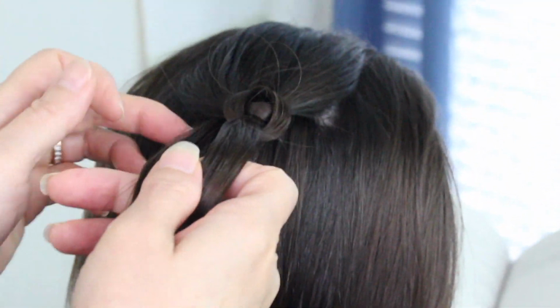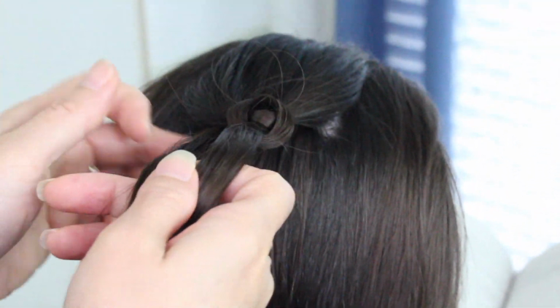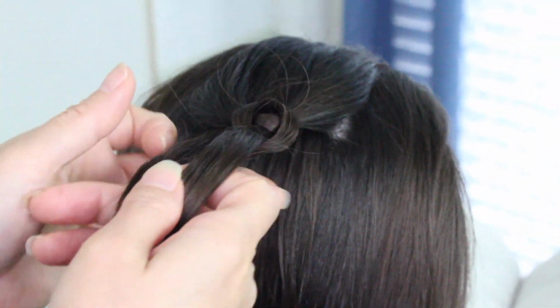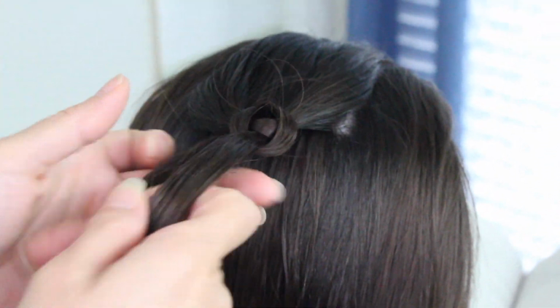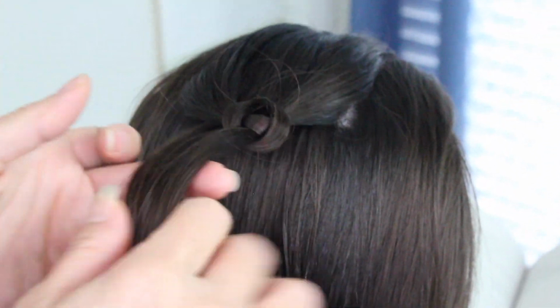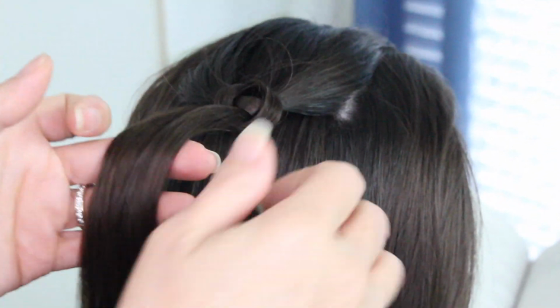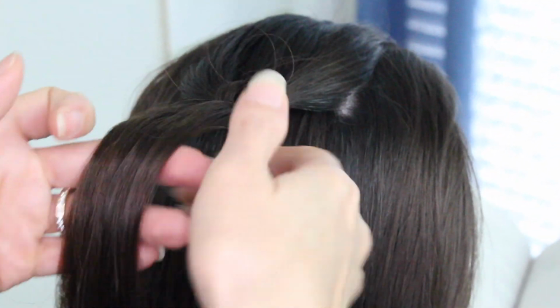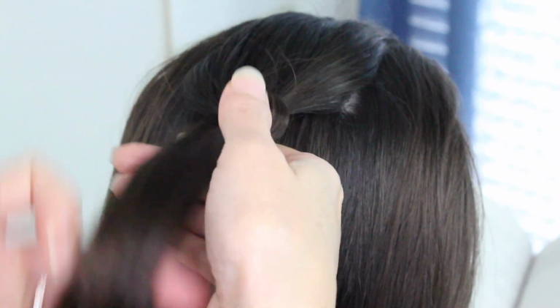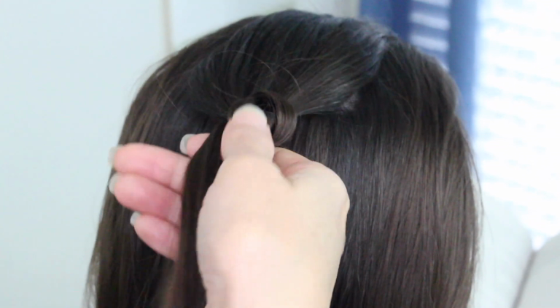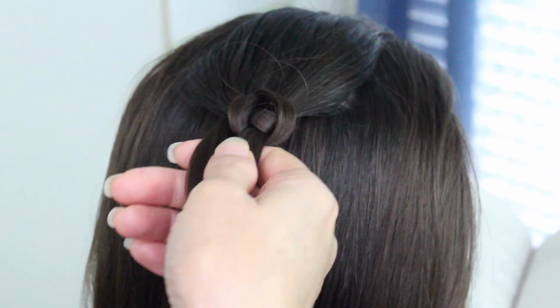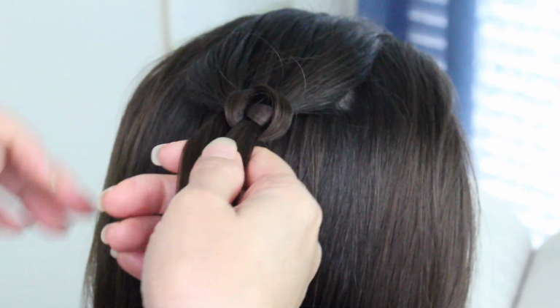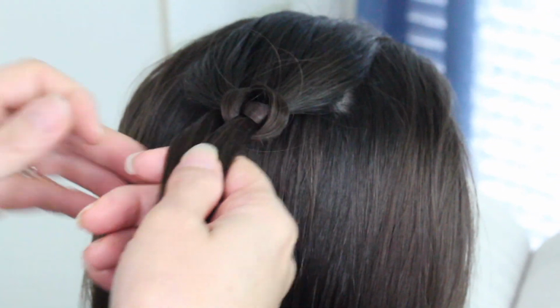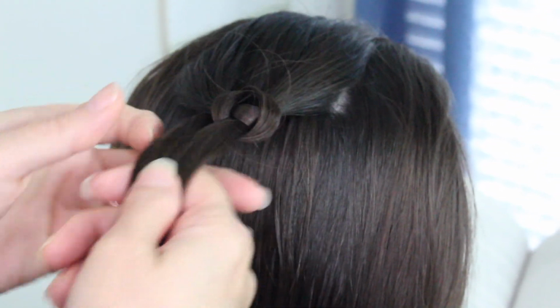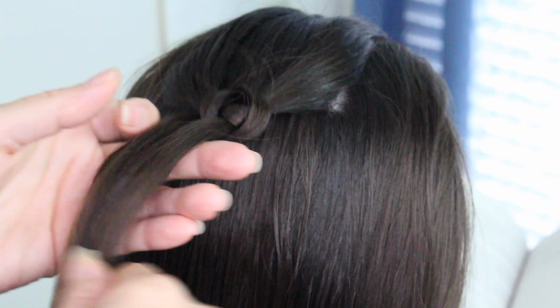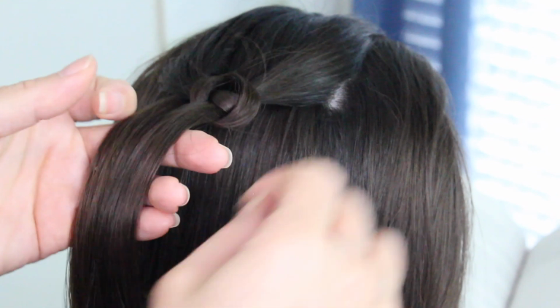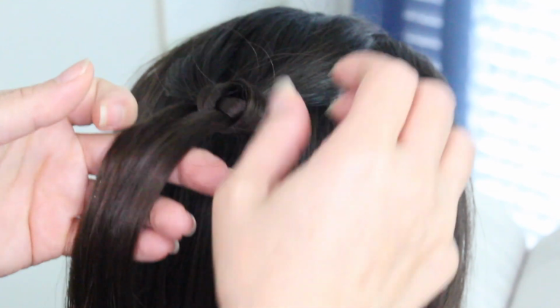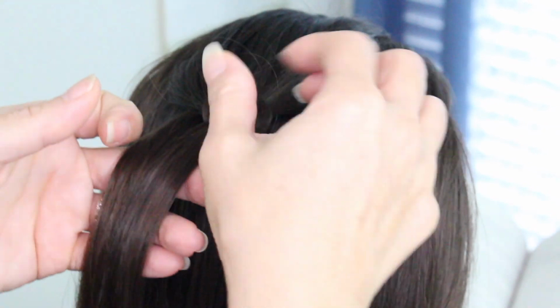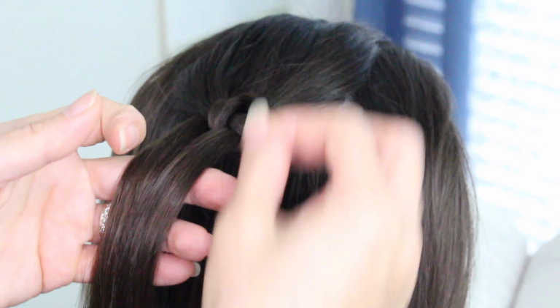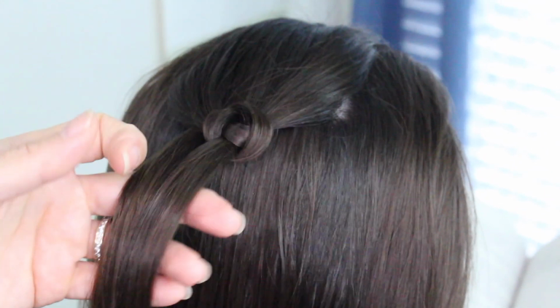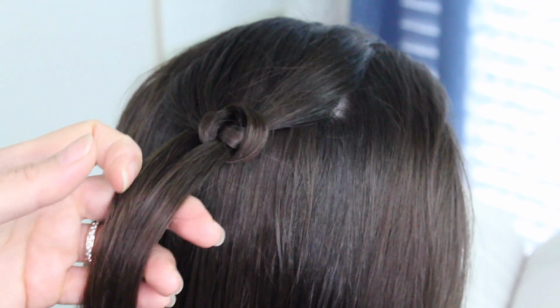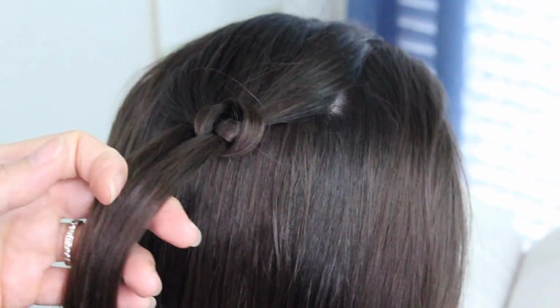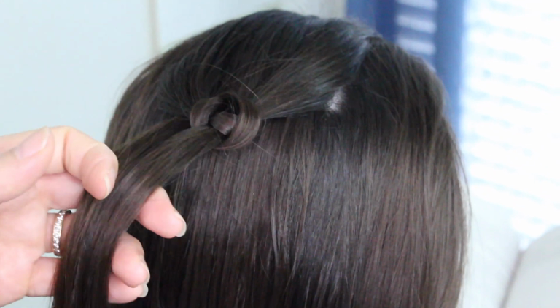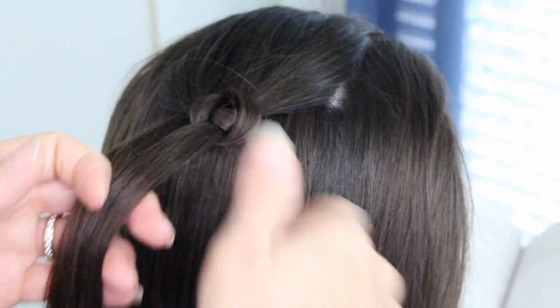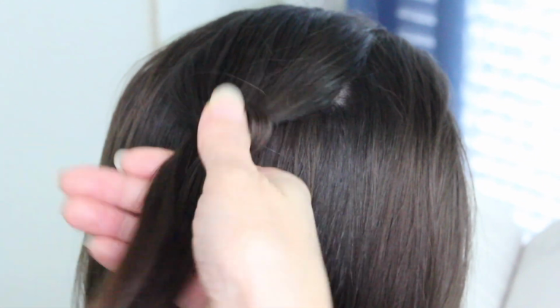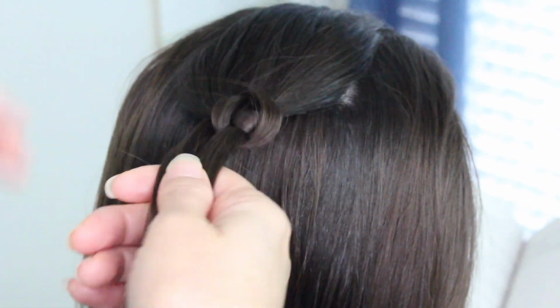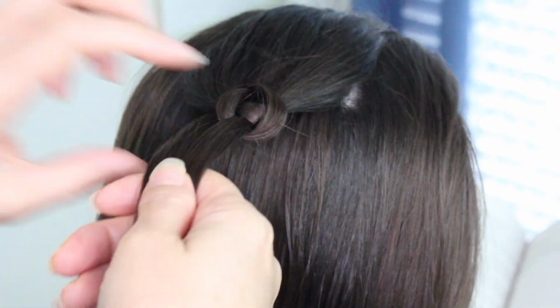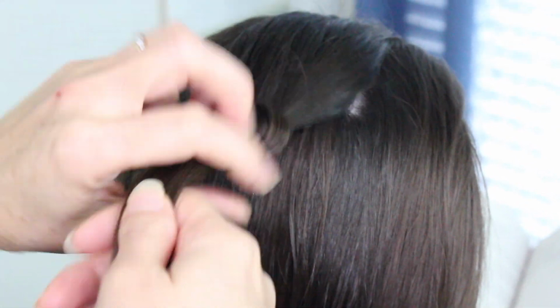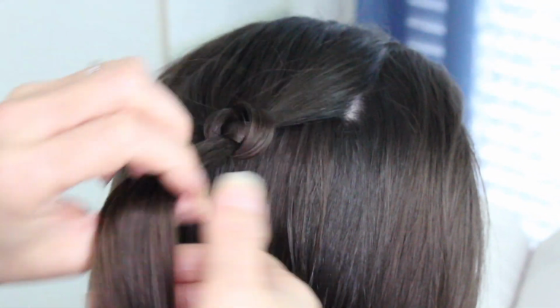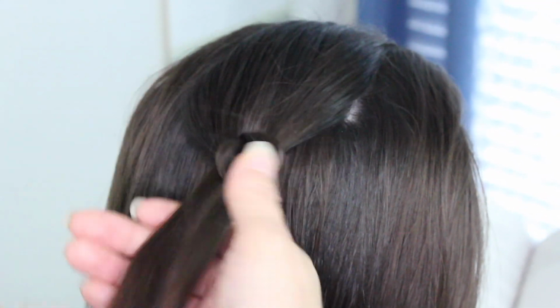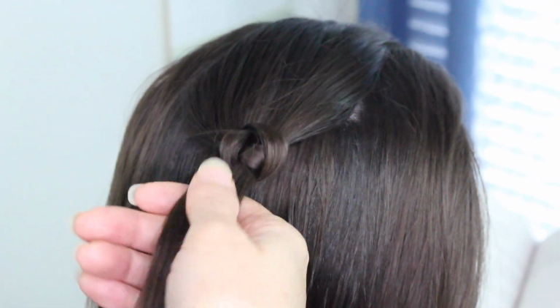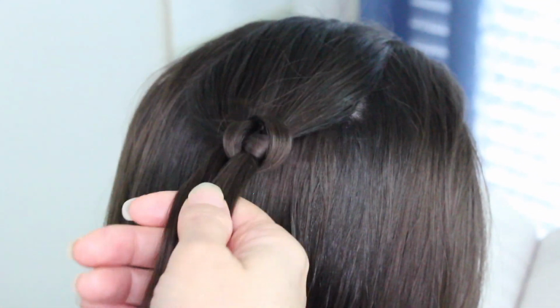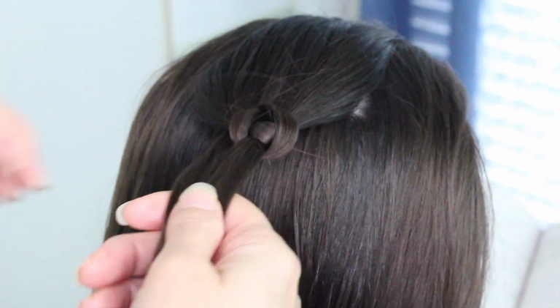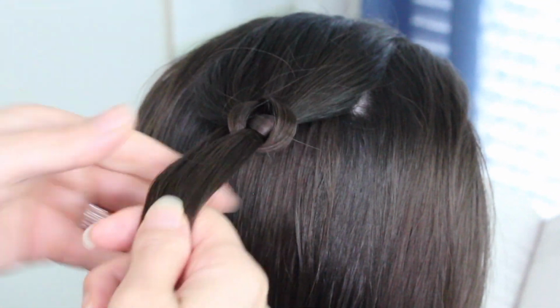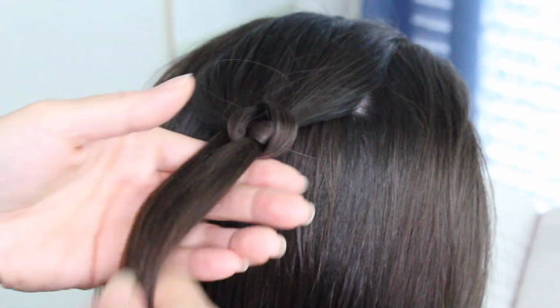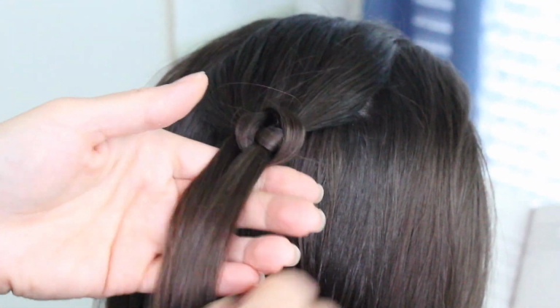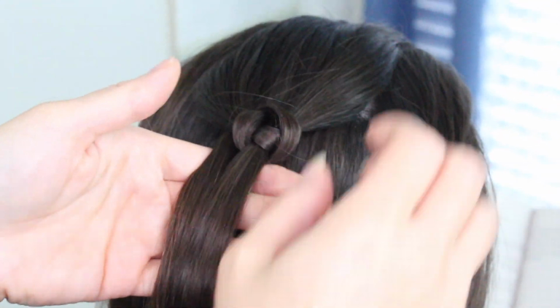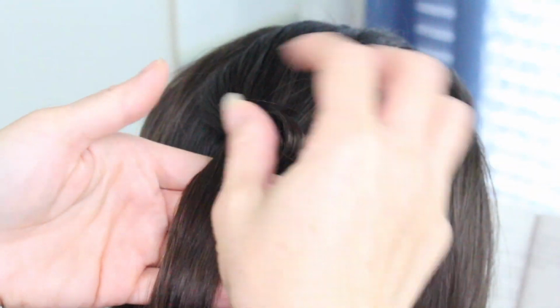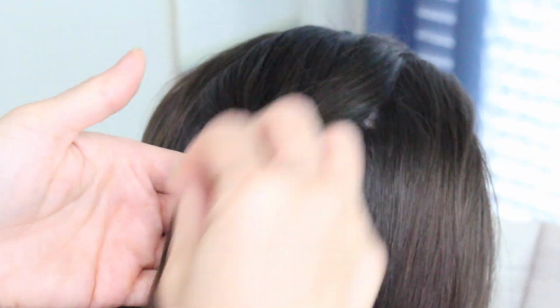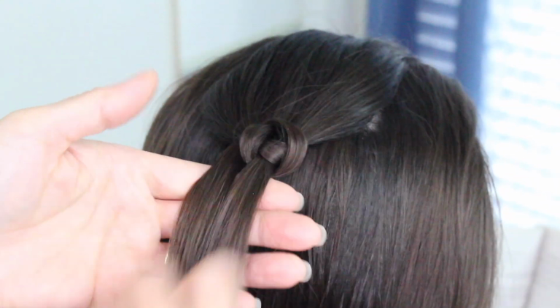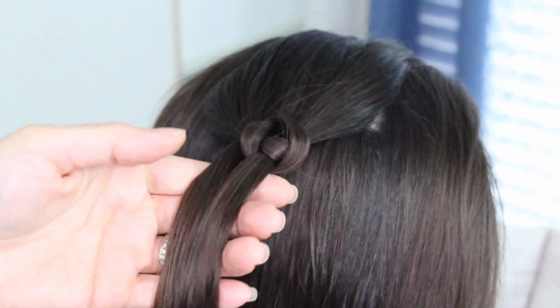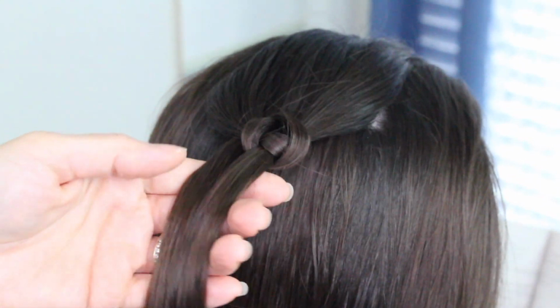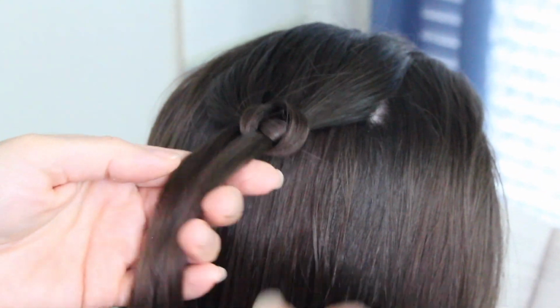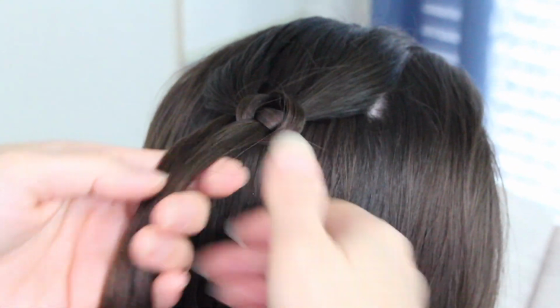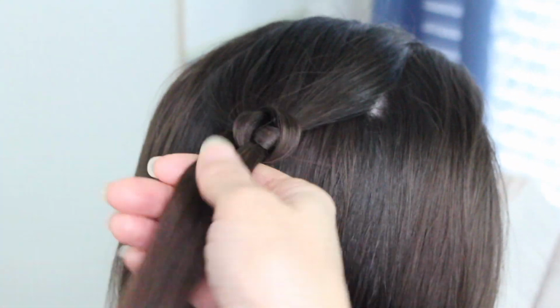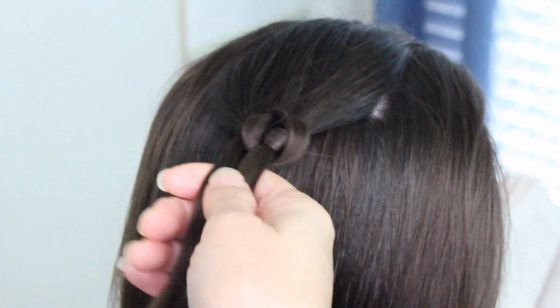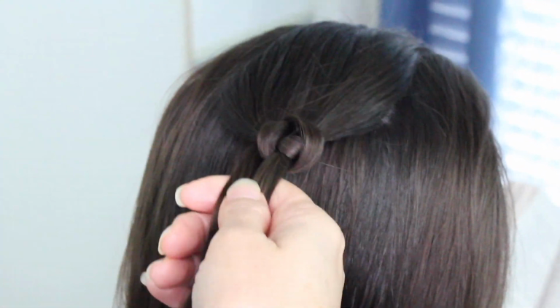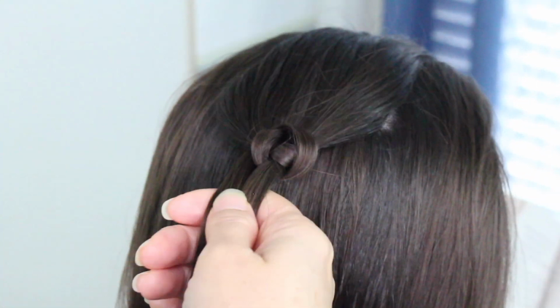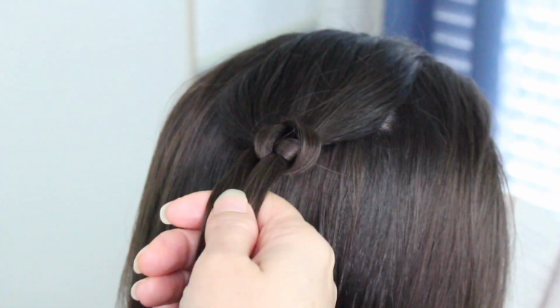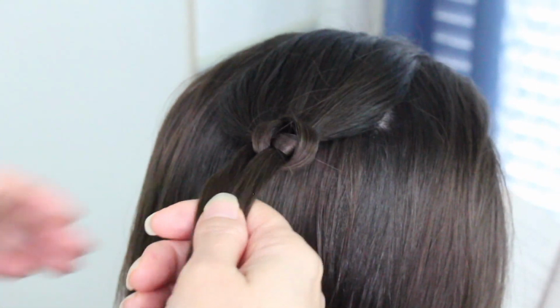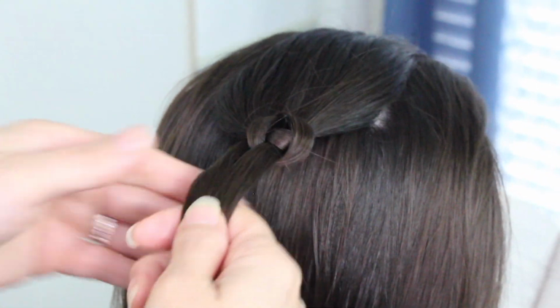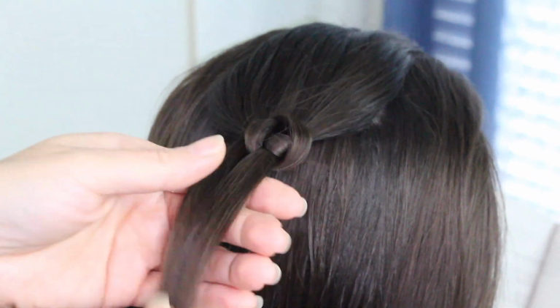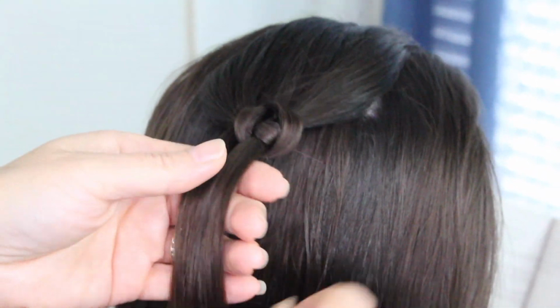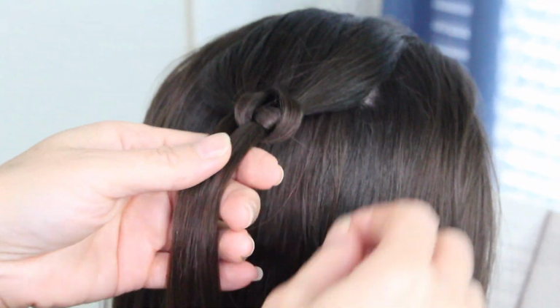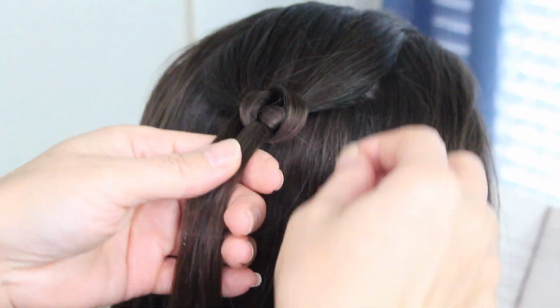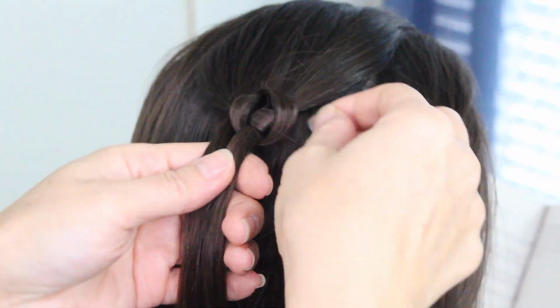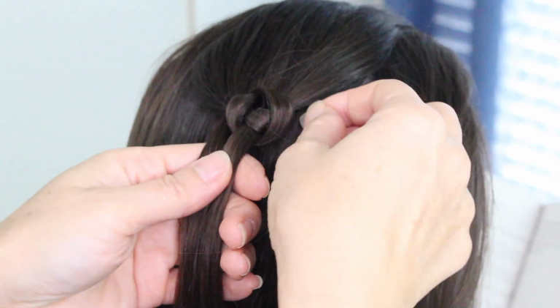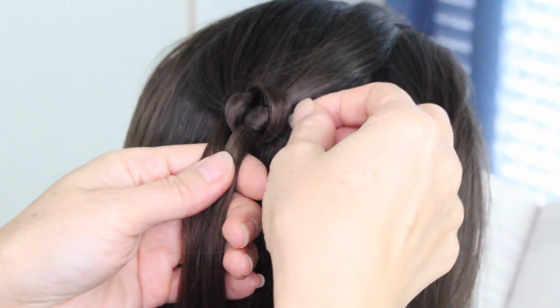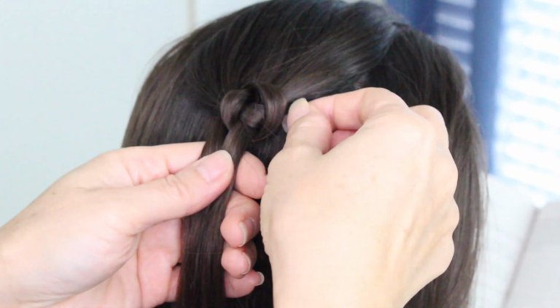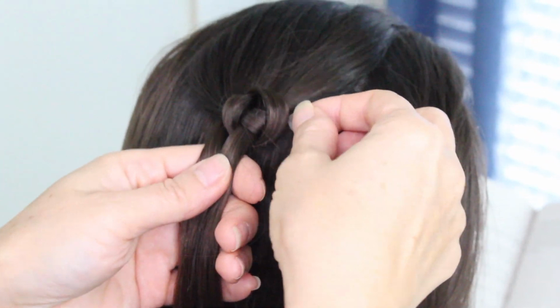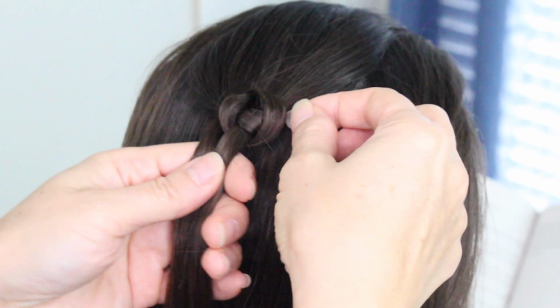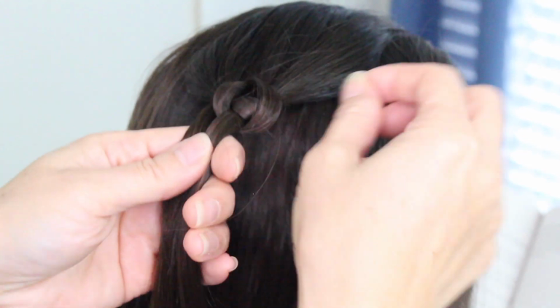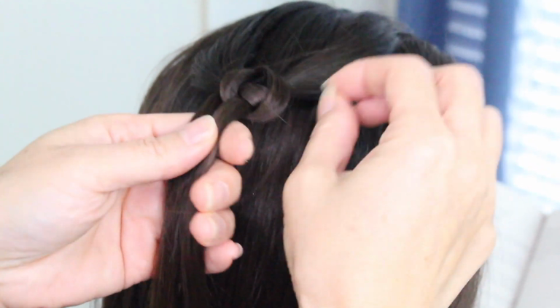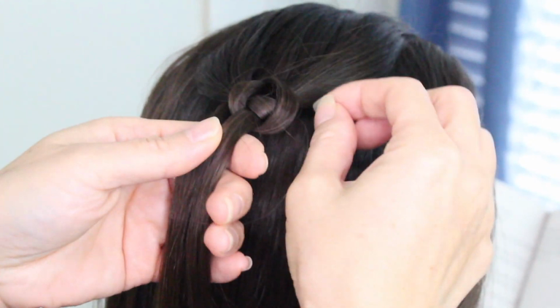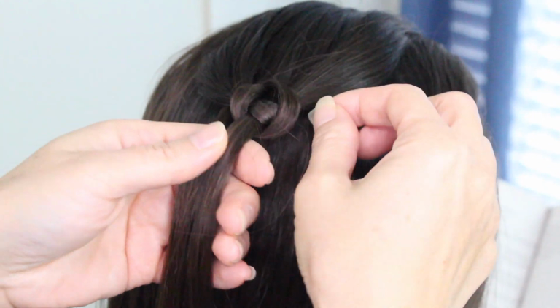Then you want to go ahead and secure it off in the last band, but before you do that go ahead and loosen these out.